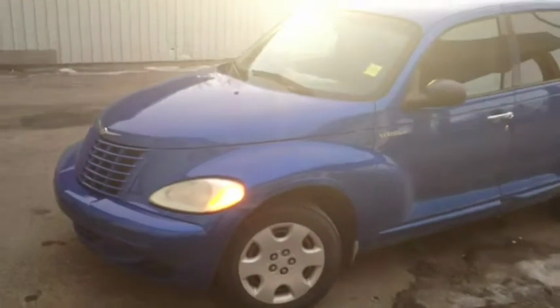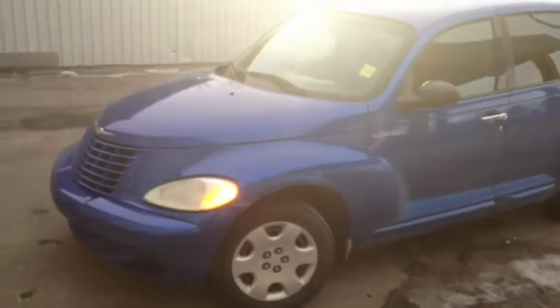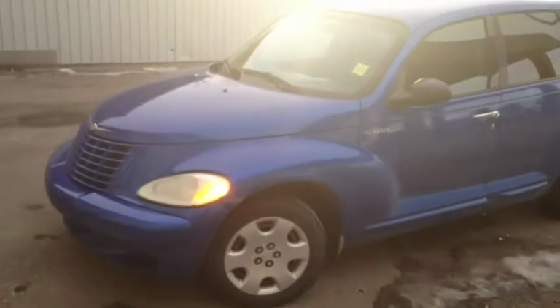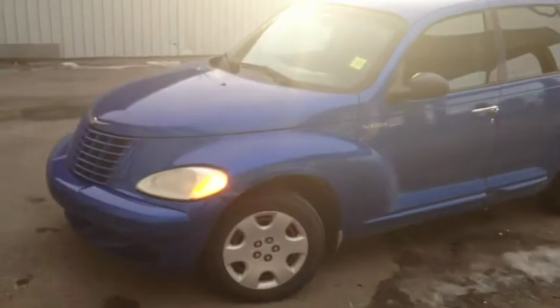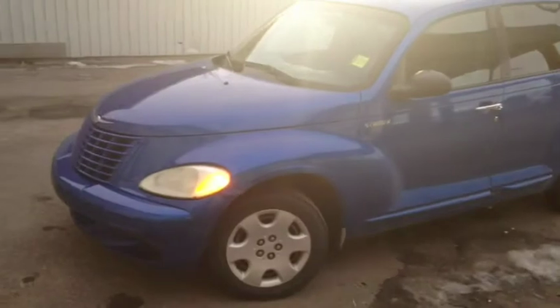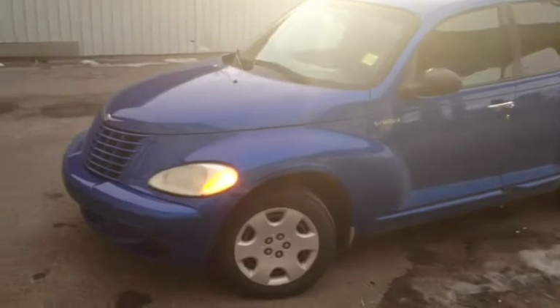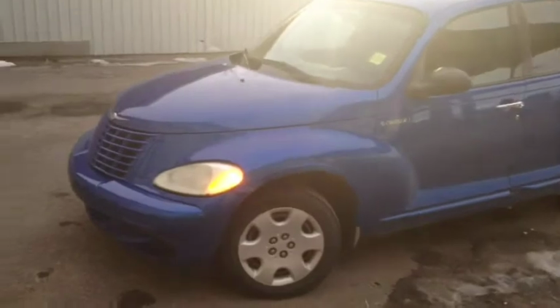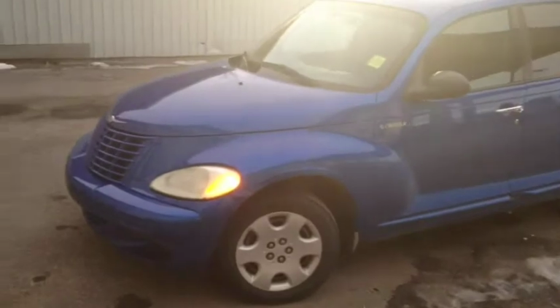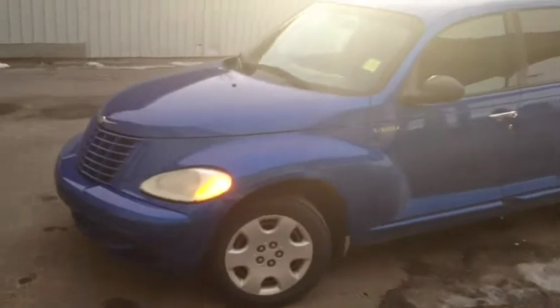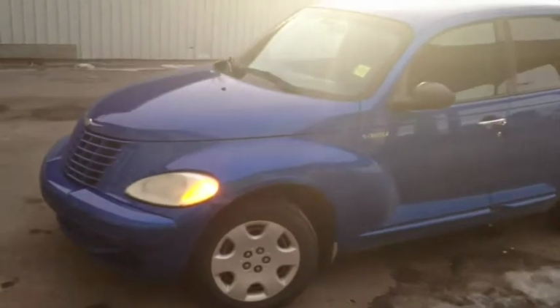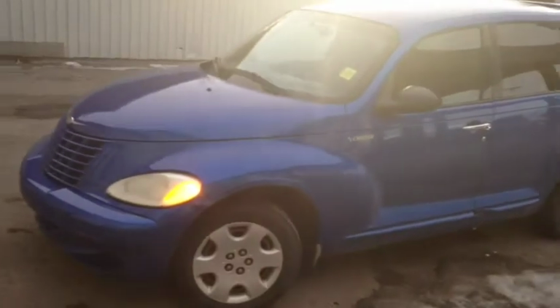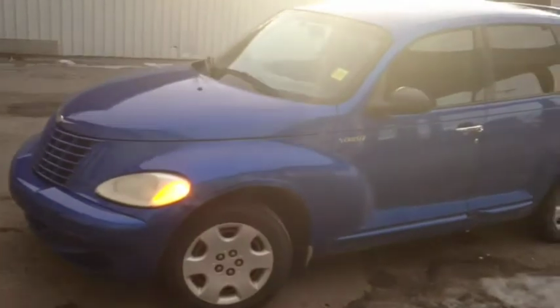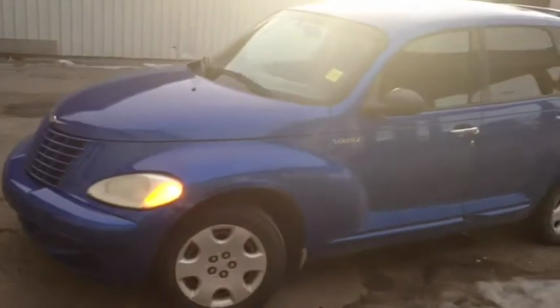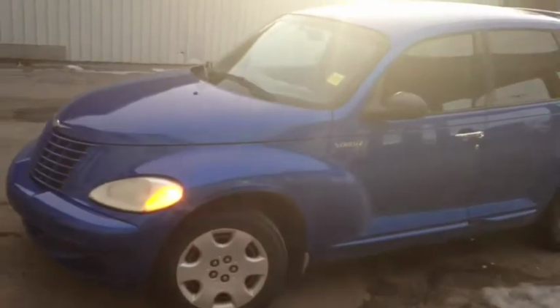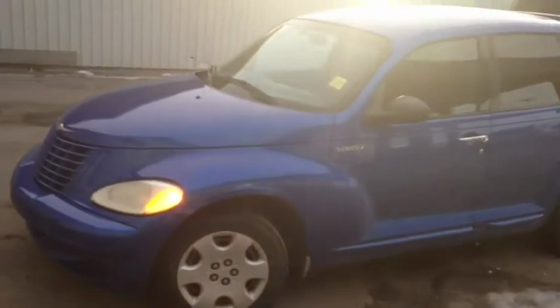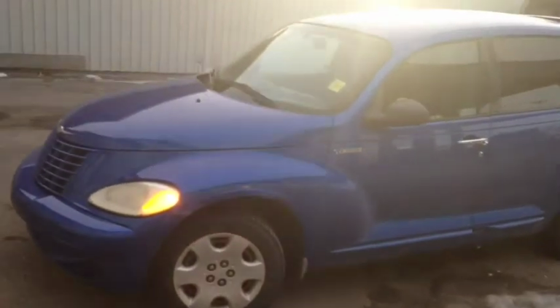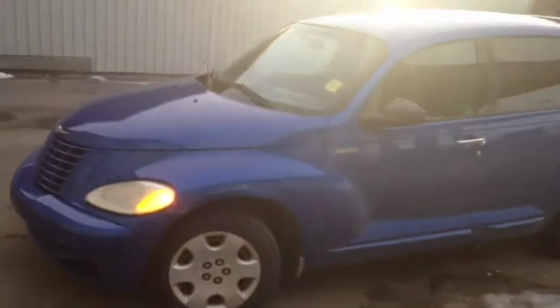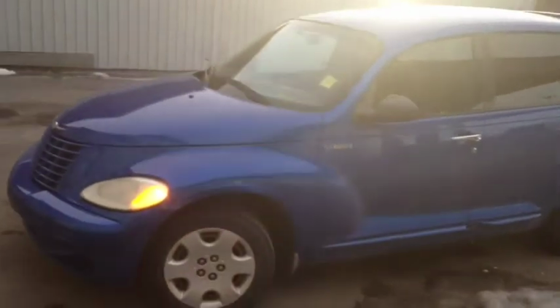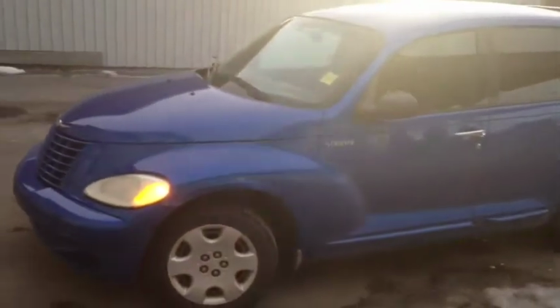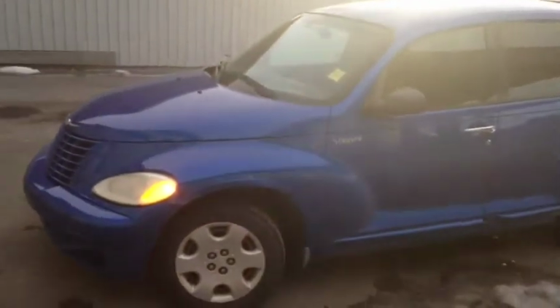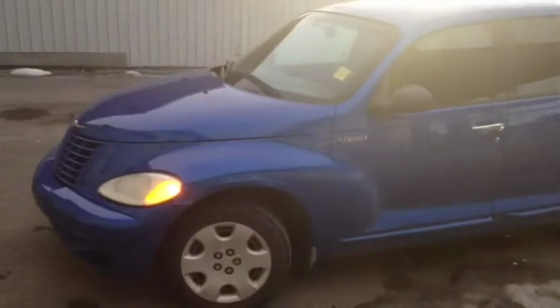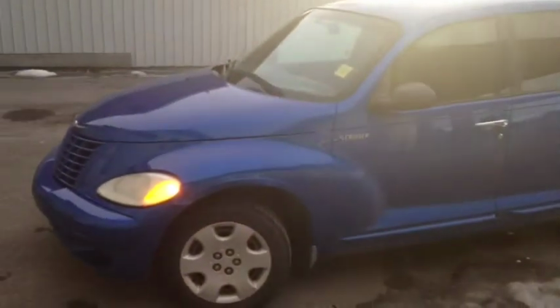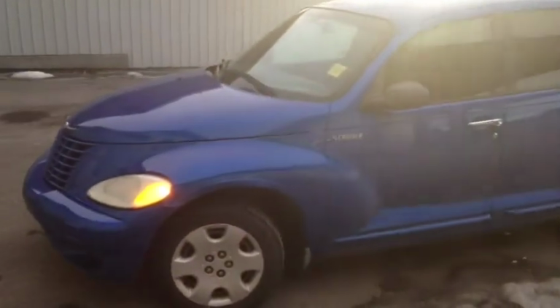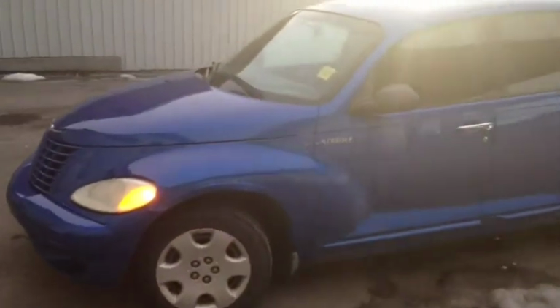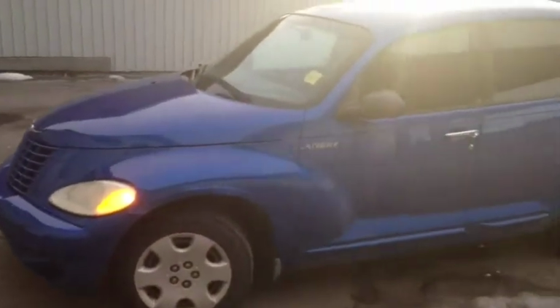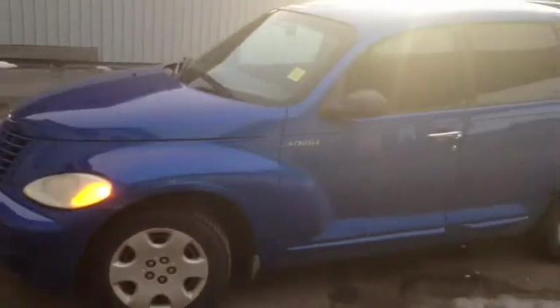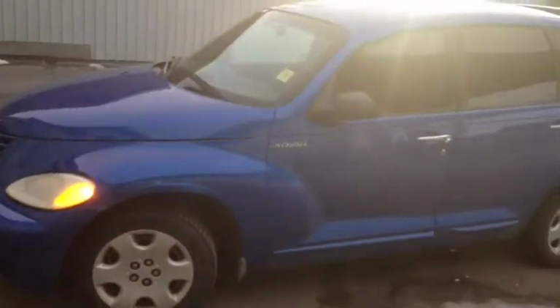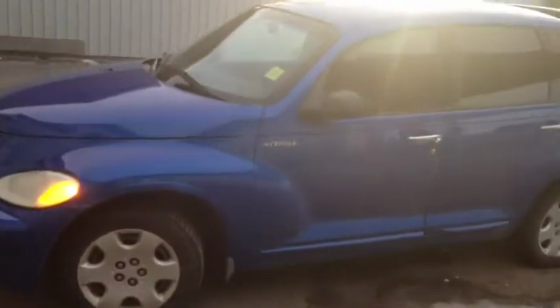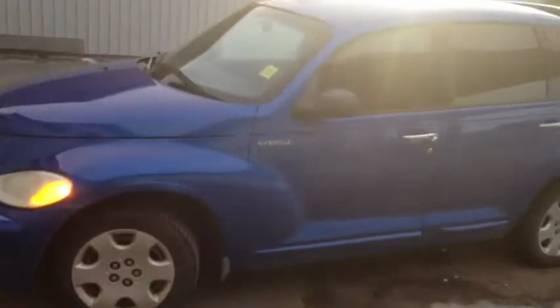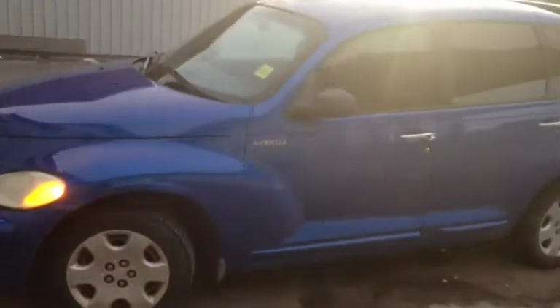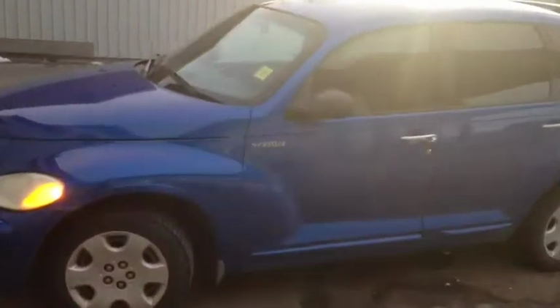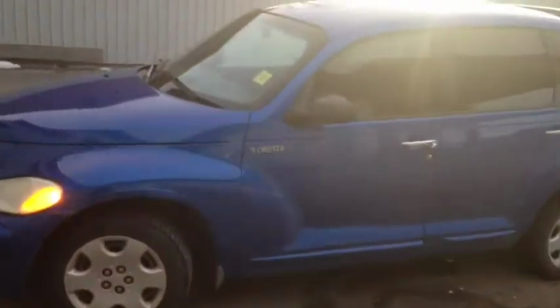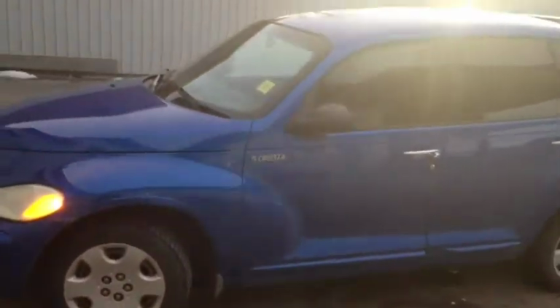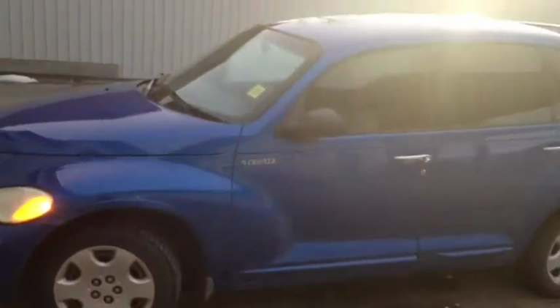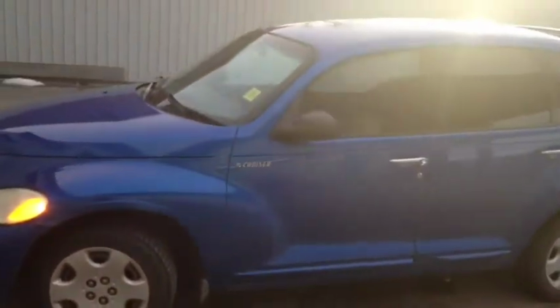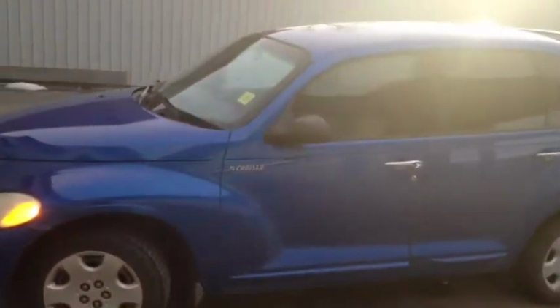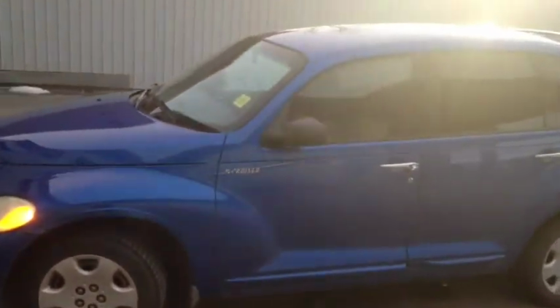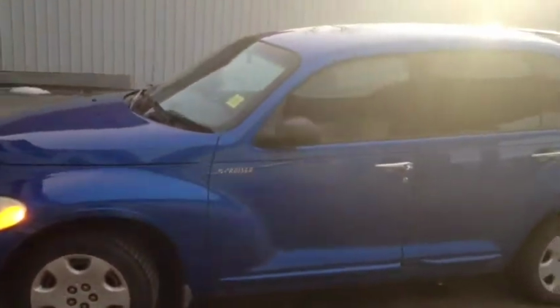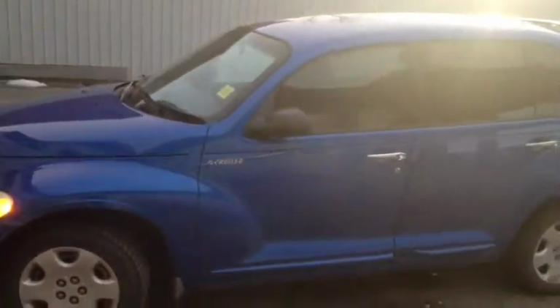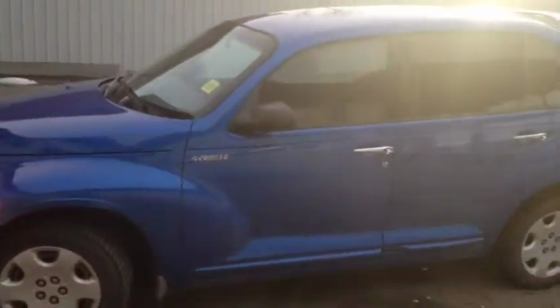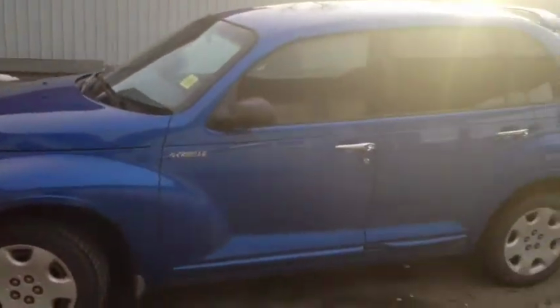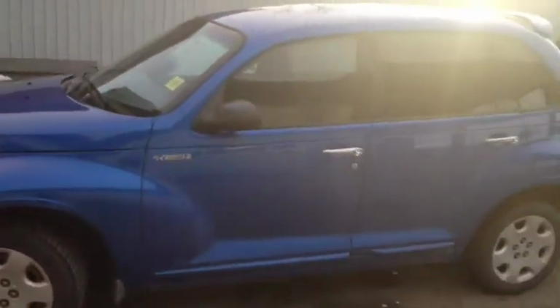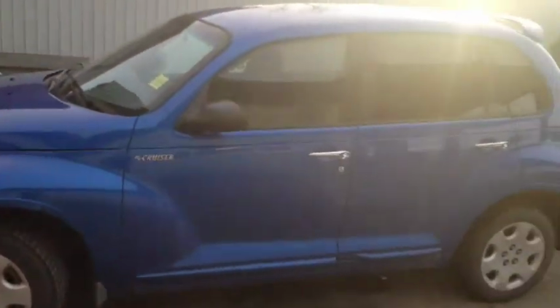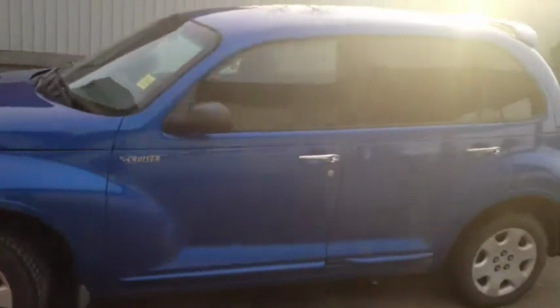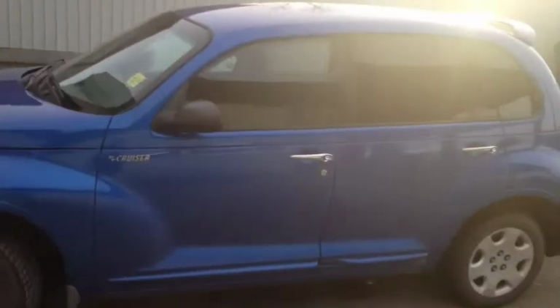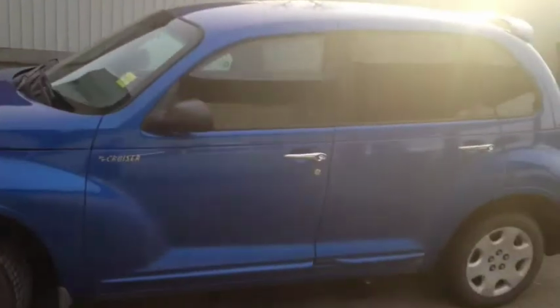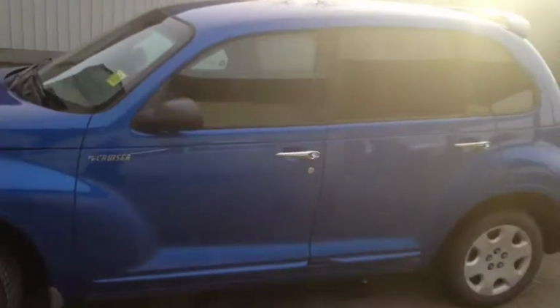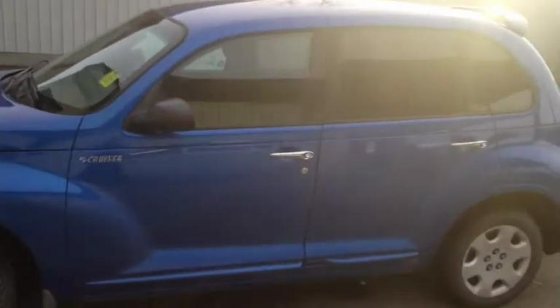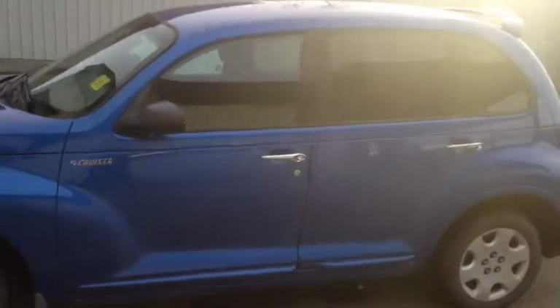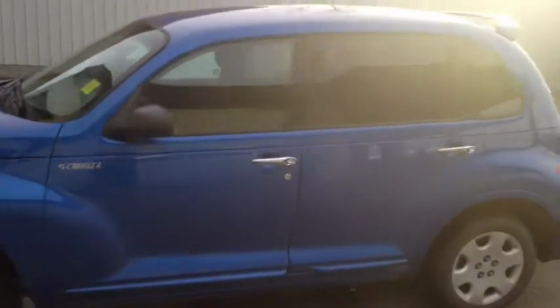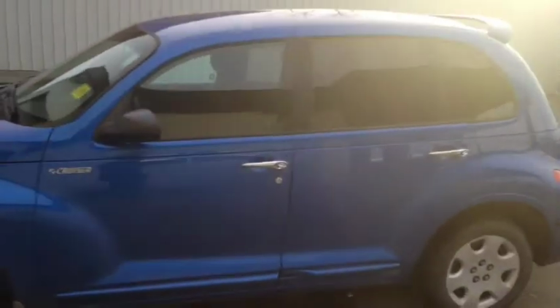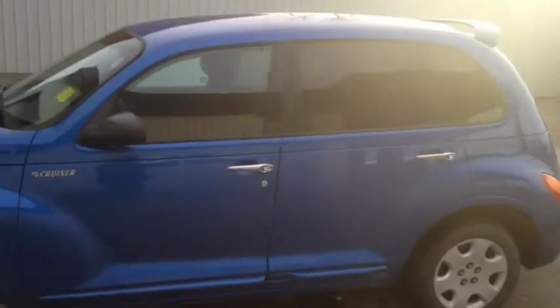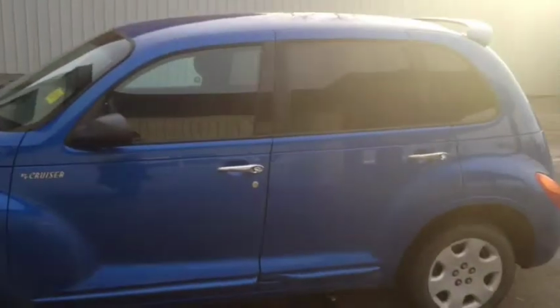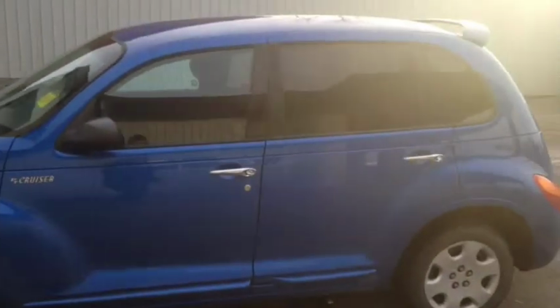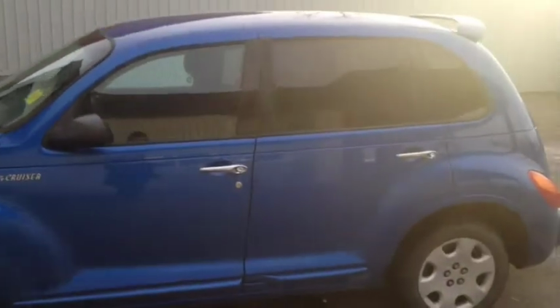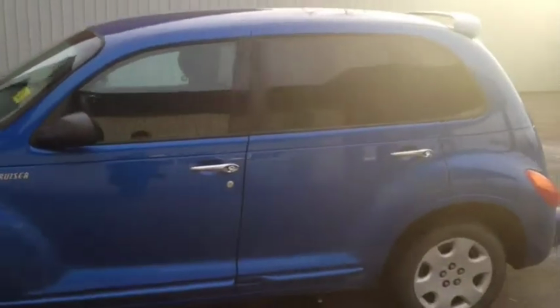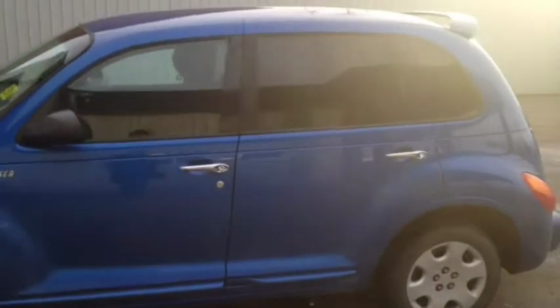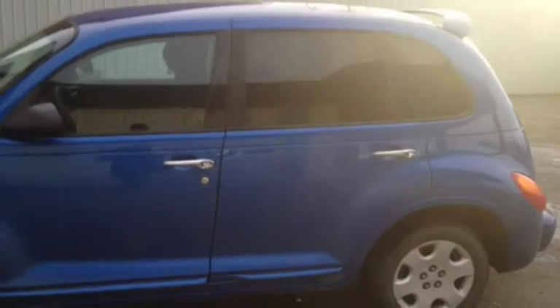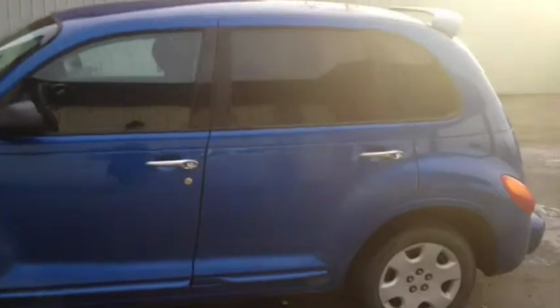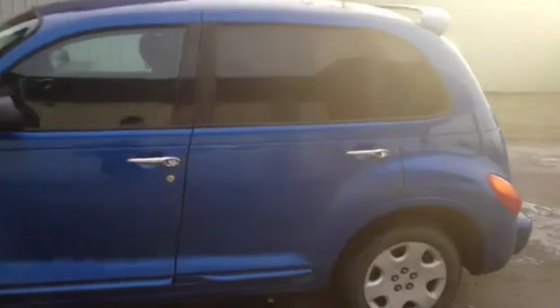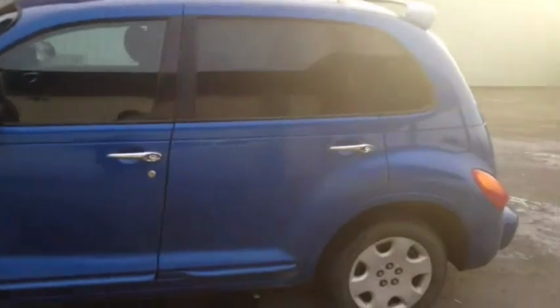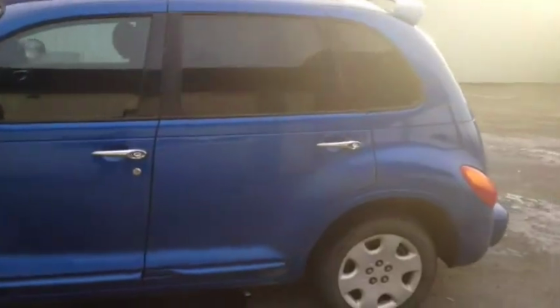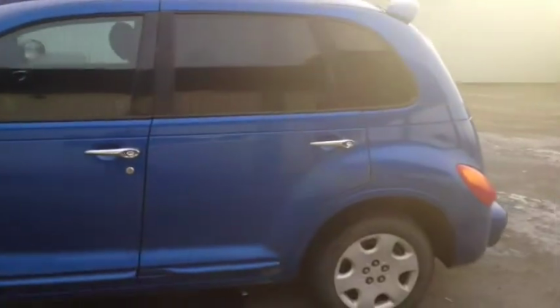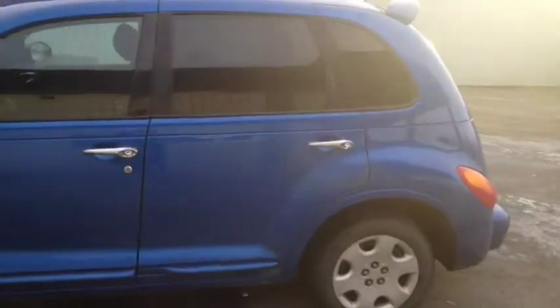Hello, today we are showing unit number 4084. This is a used 2005 PT Cruiser, painted in blue.